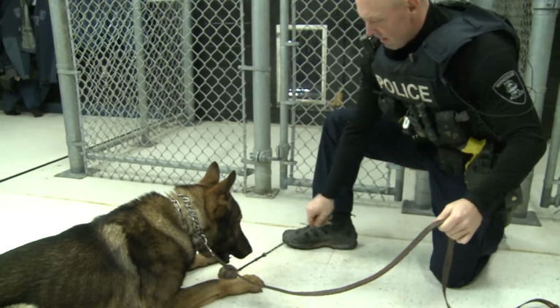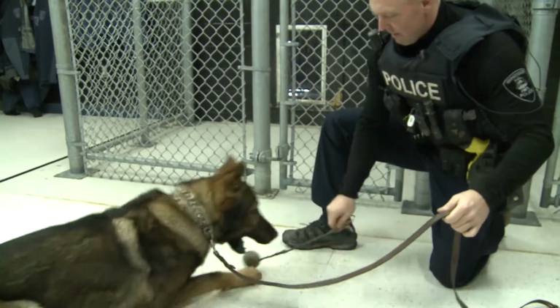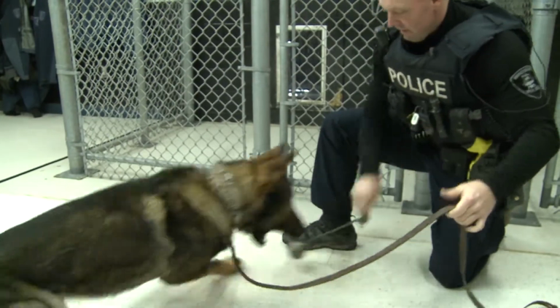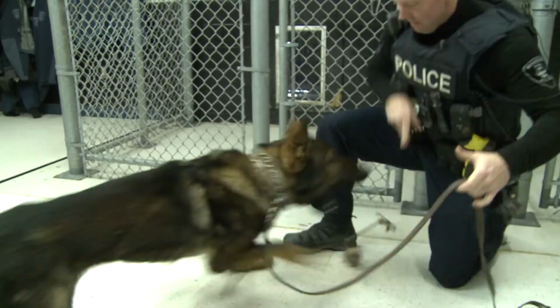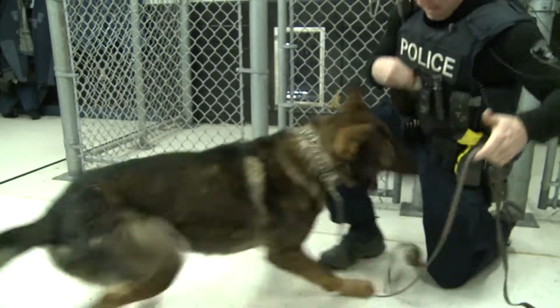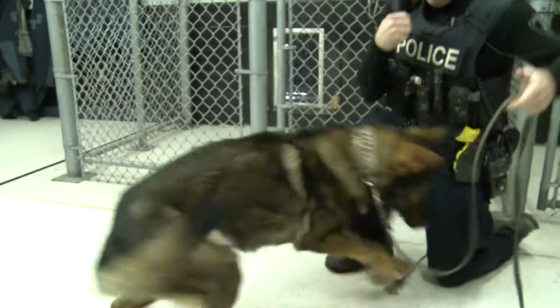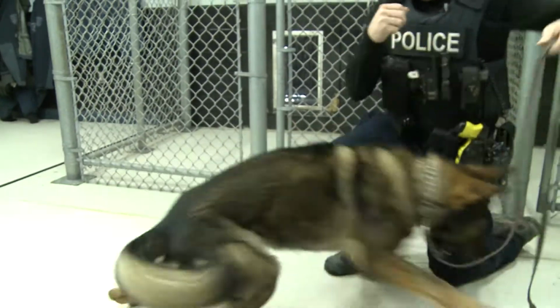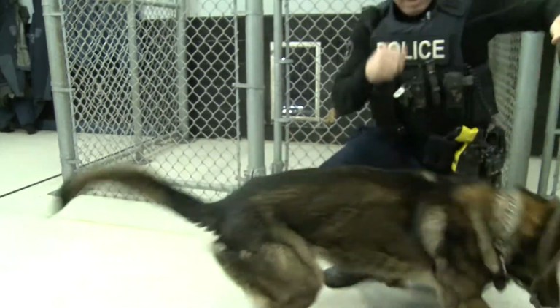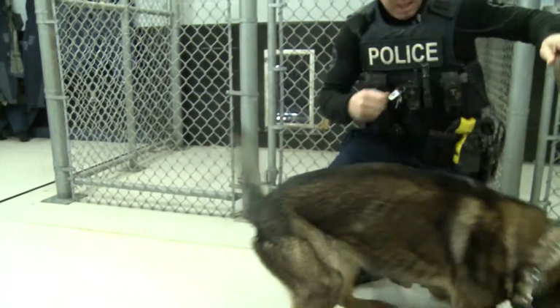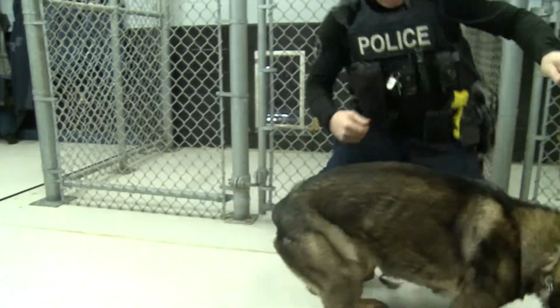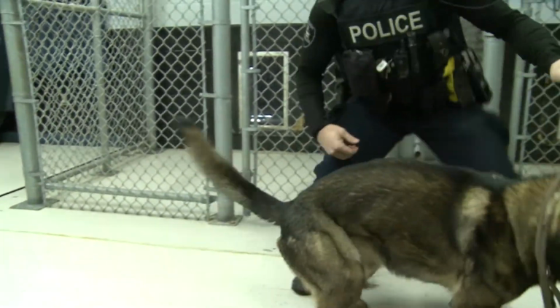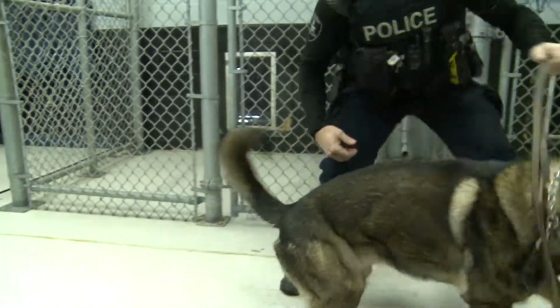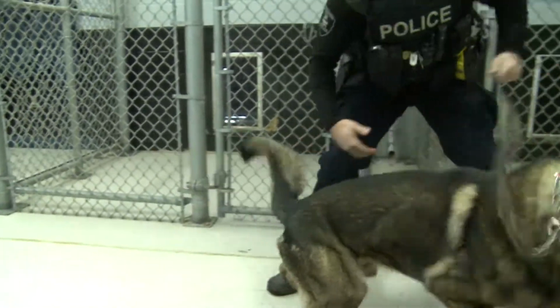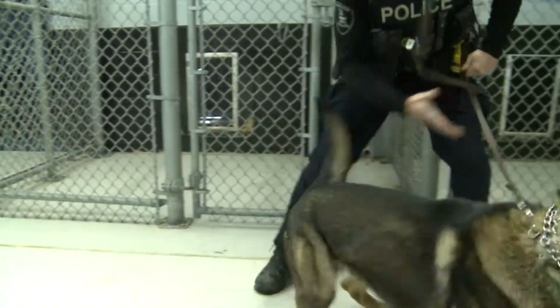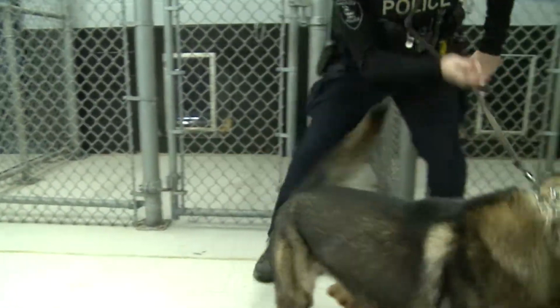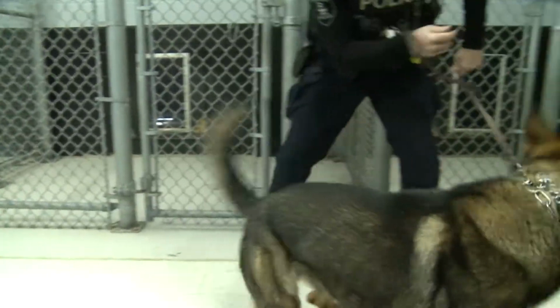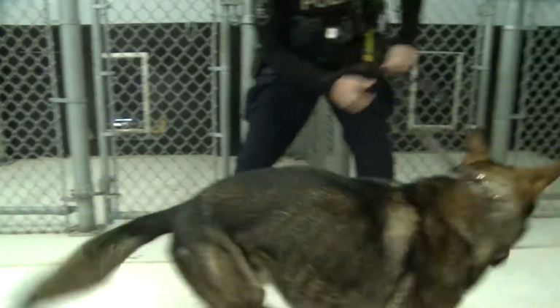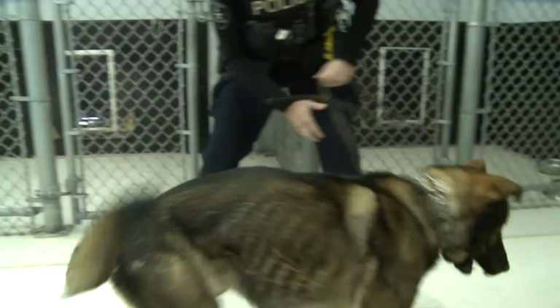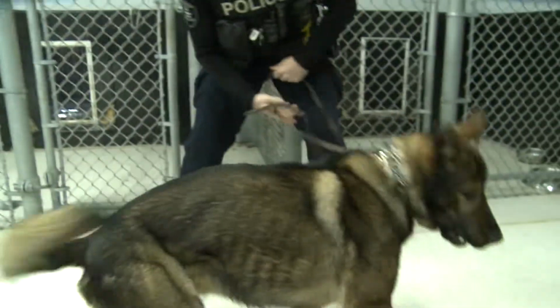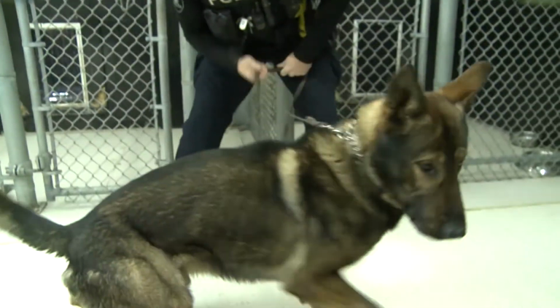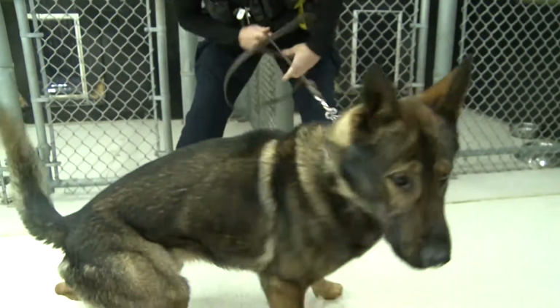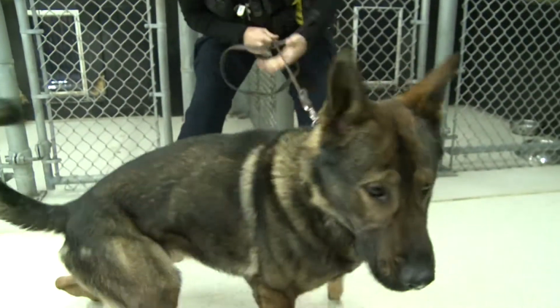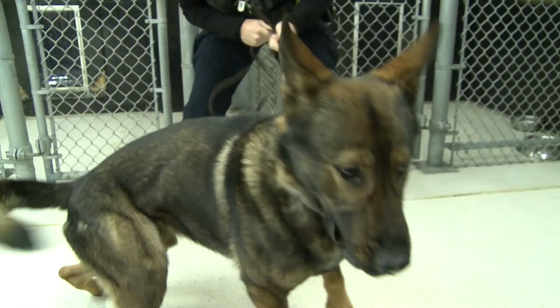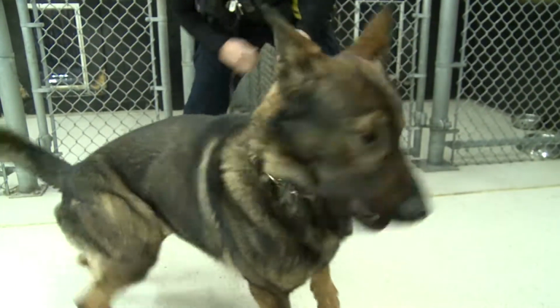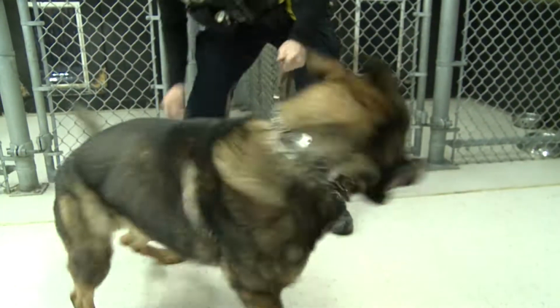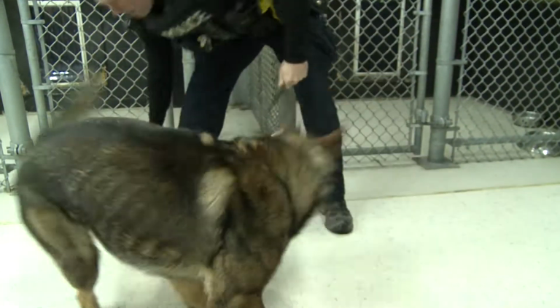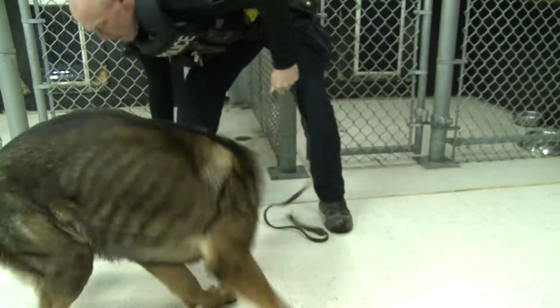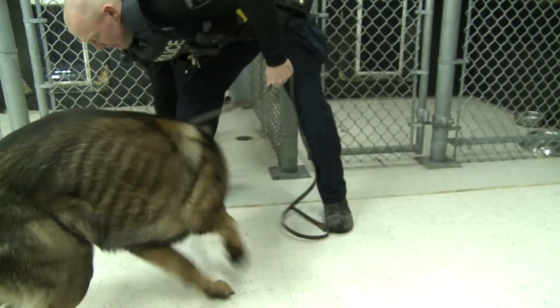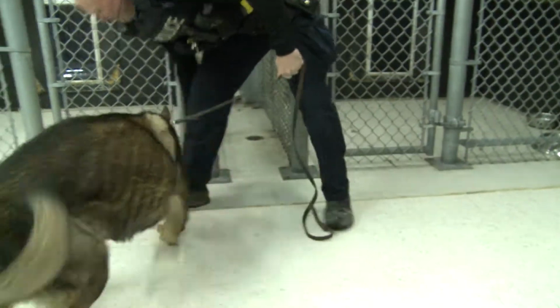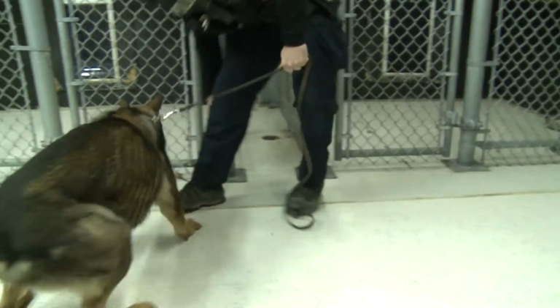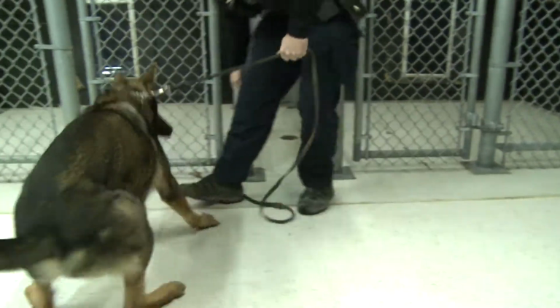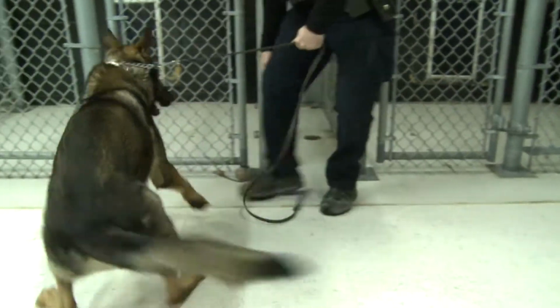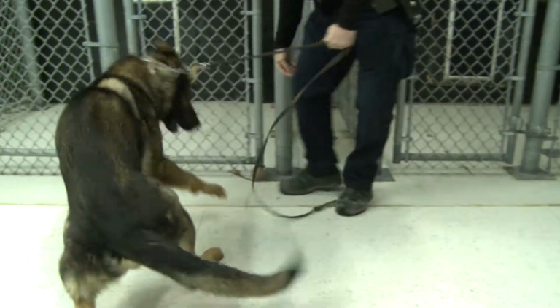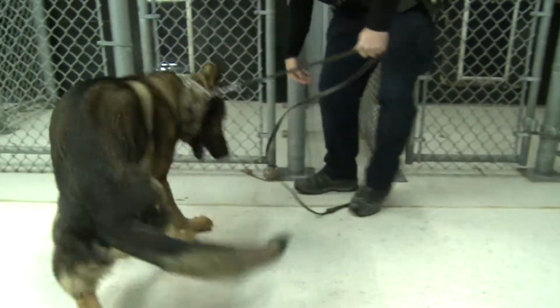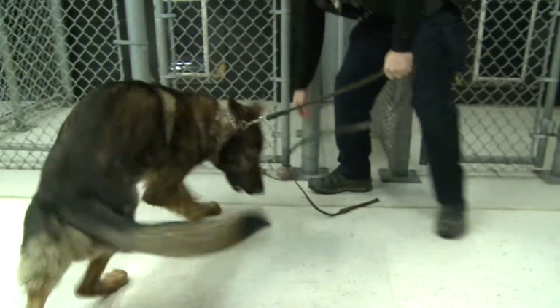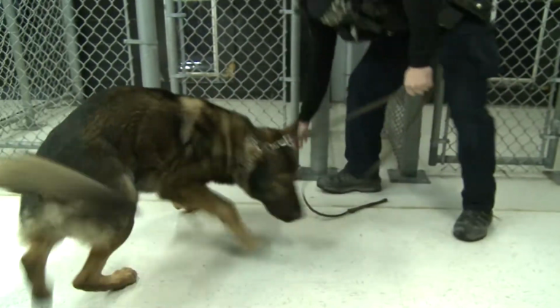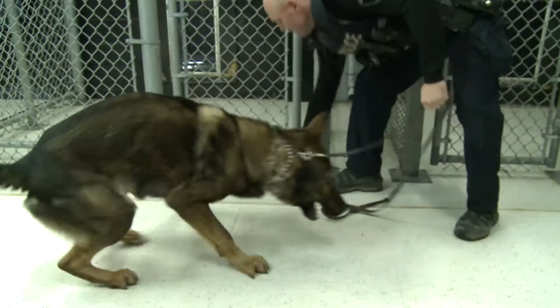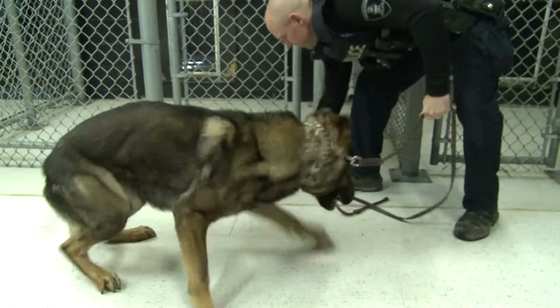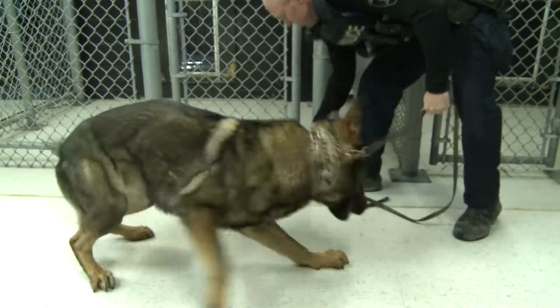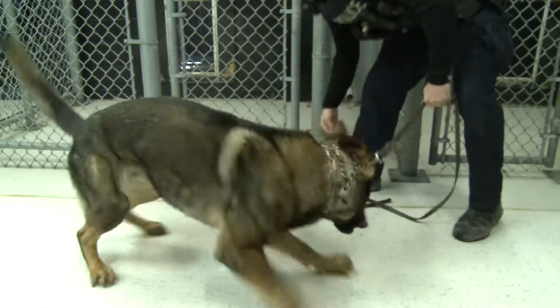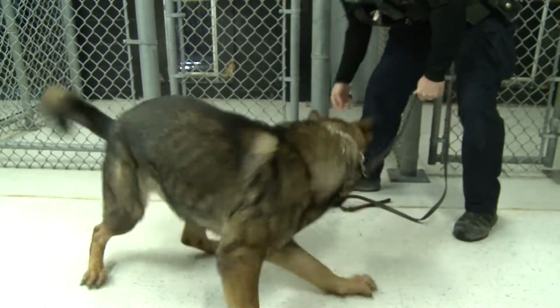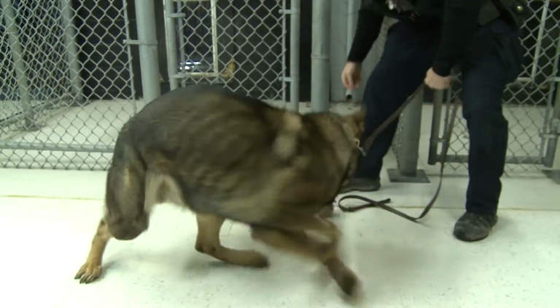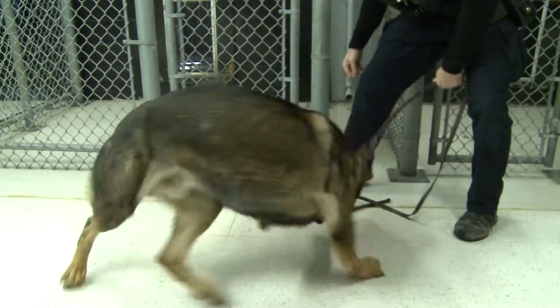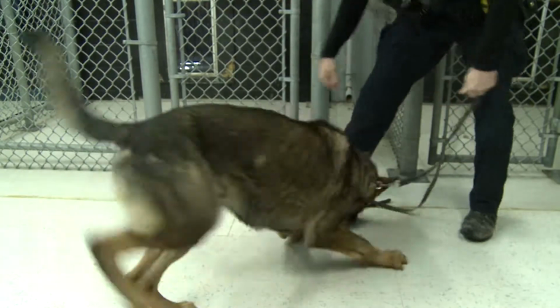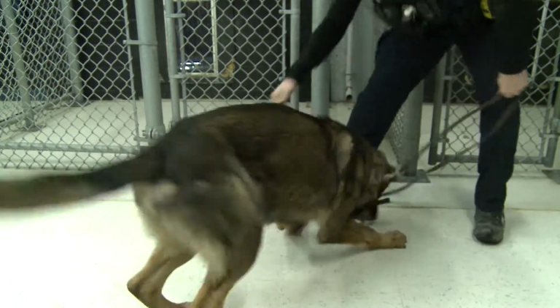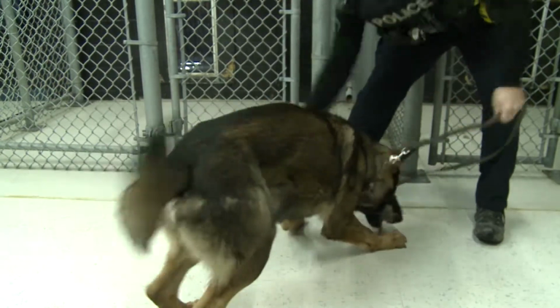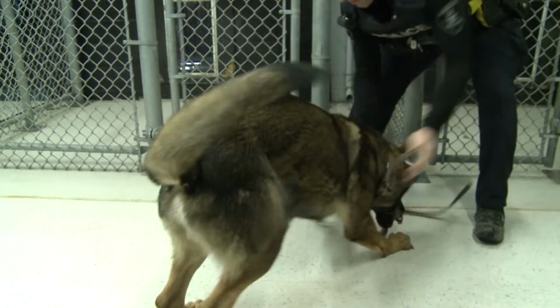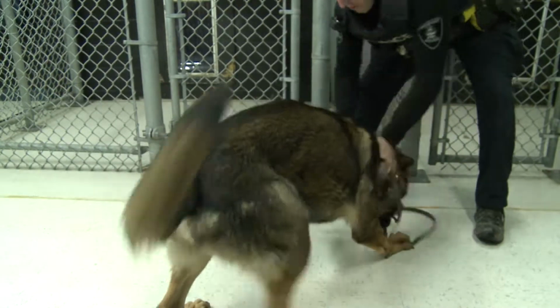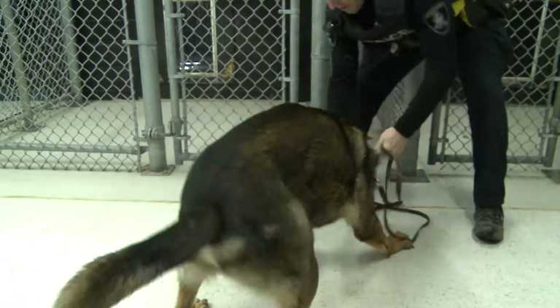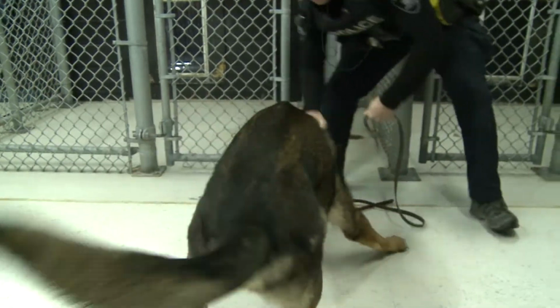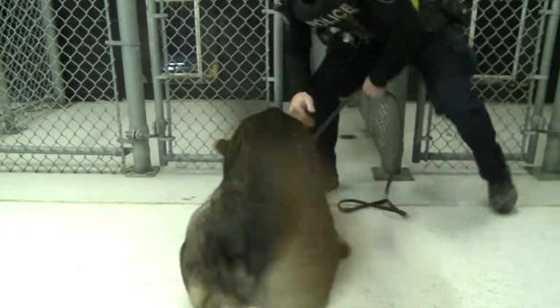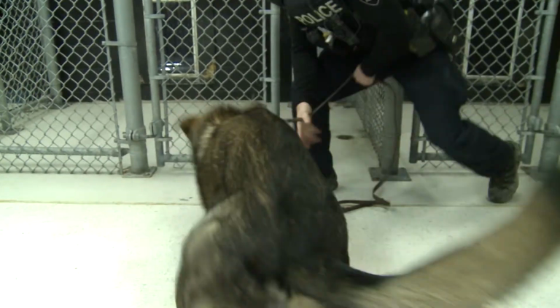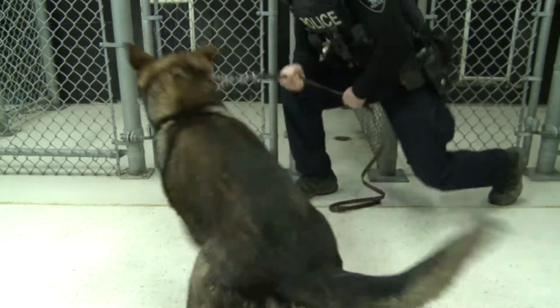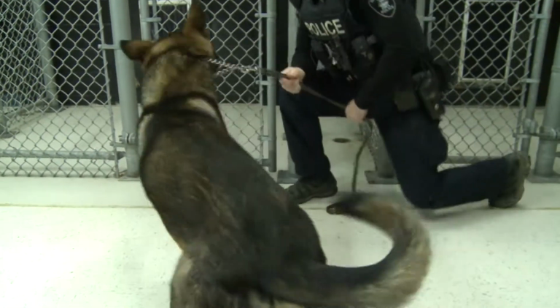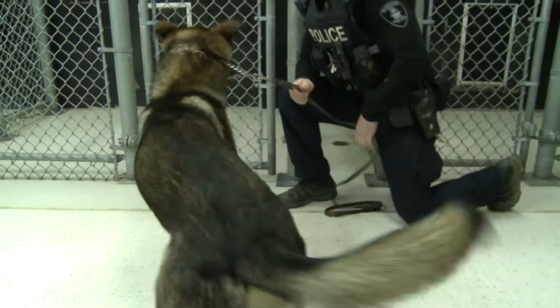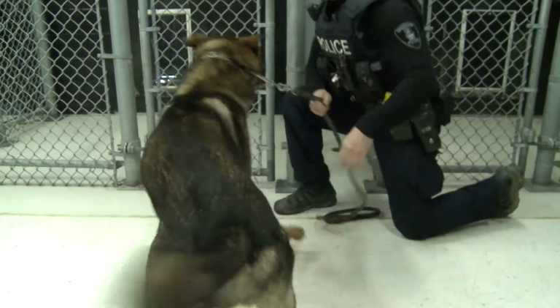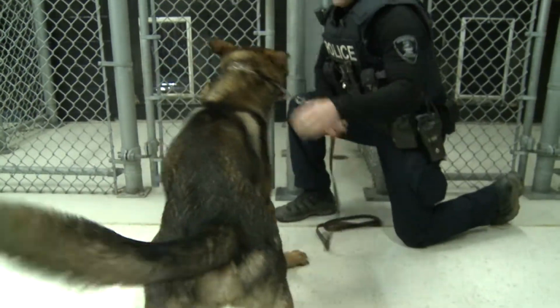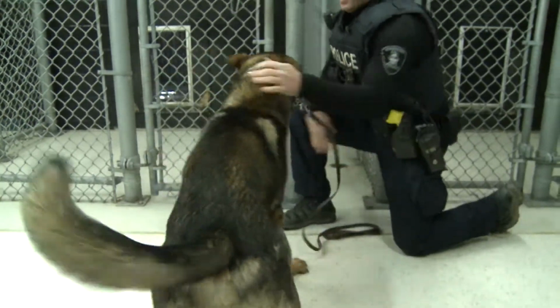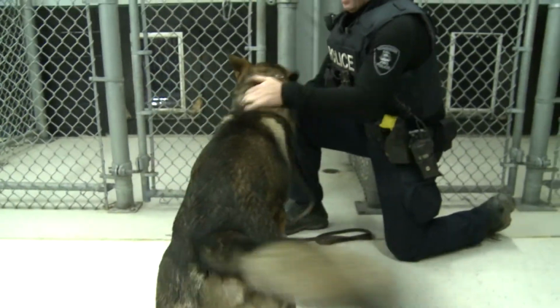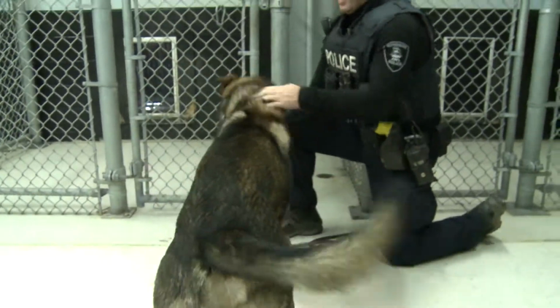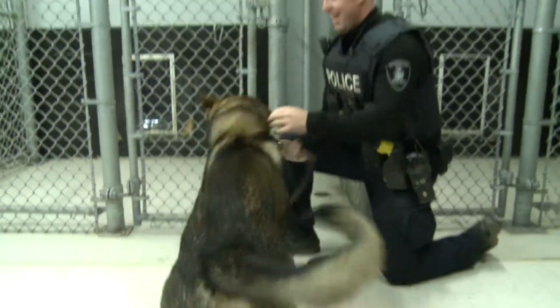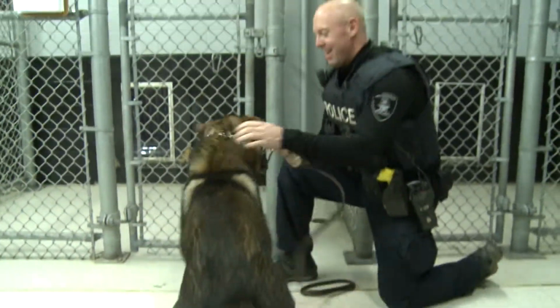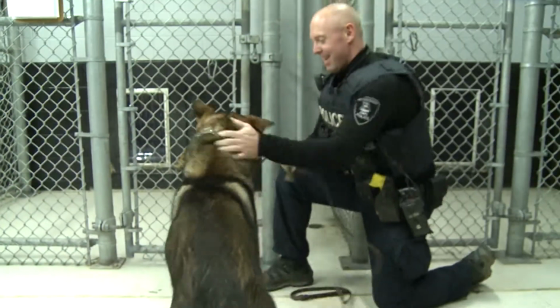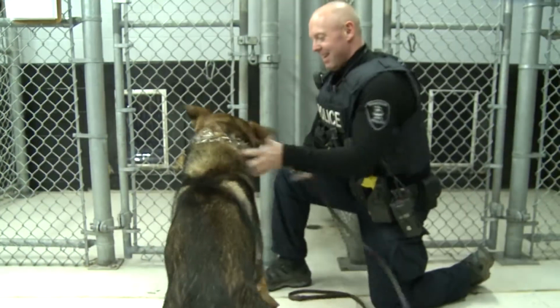There are a new set of paws in the Windsor Police K-9 unit, who recently introduced dog officer Fuse with handler Constable Chris Lozon.